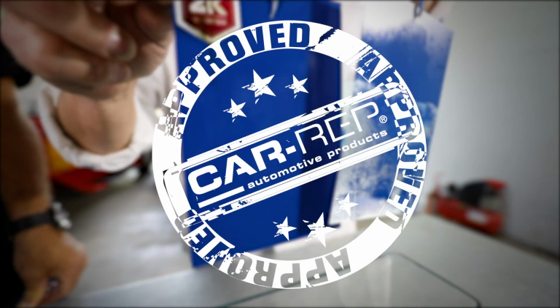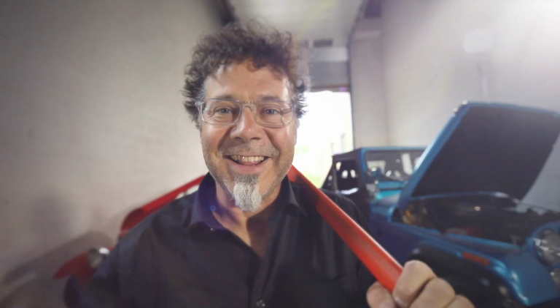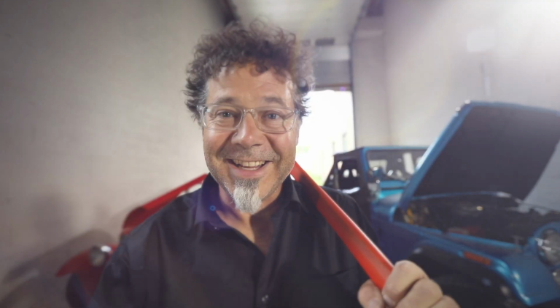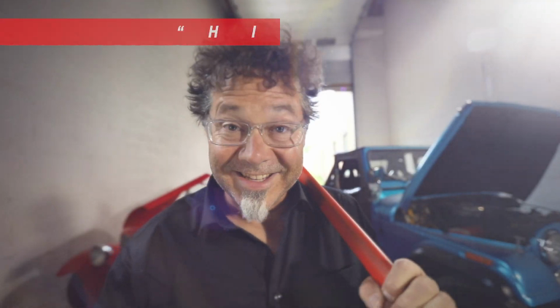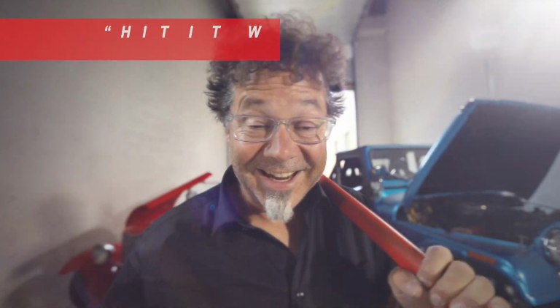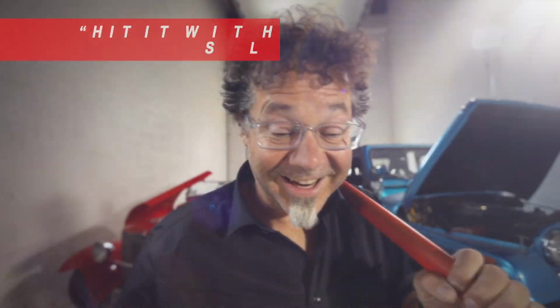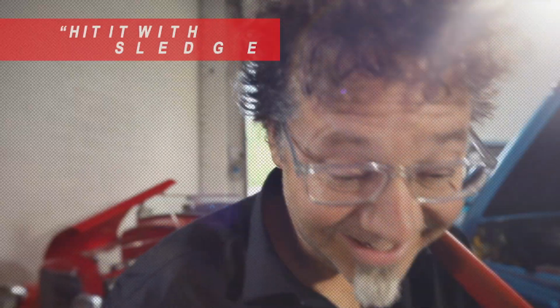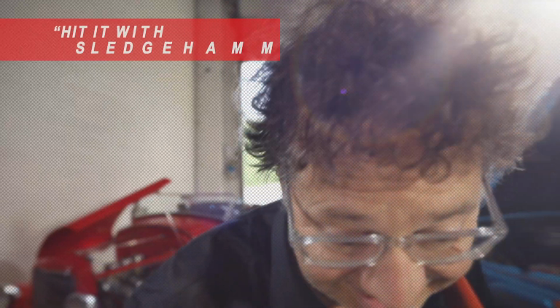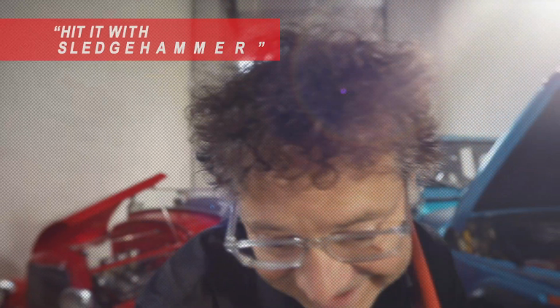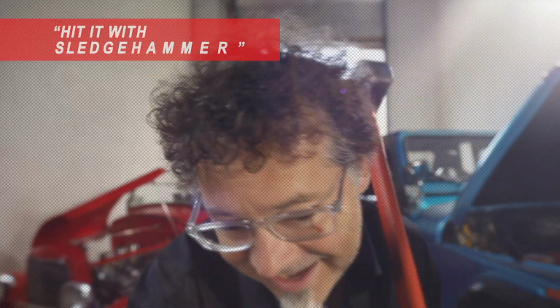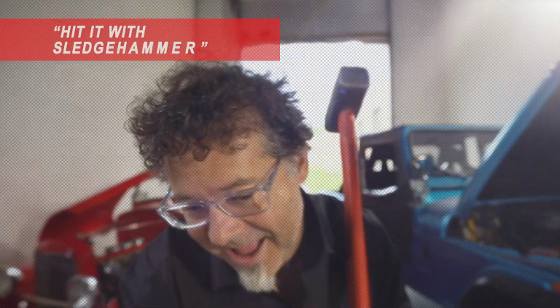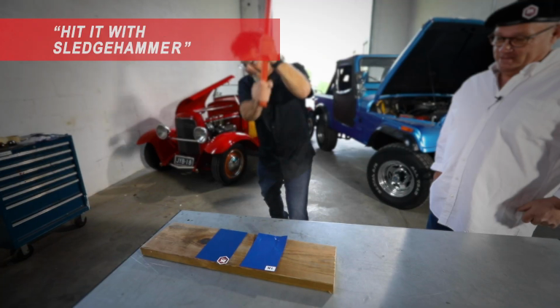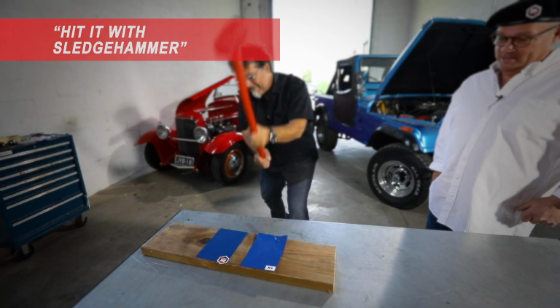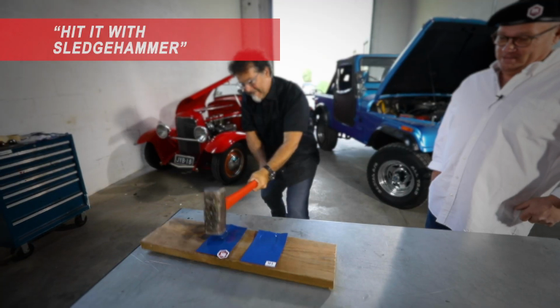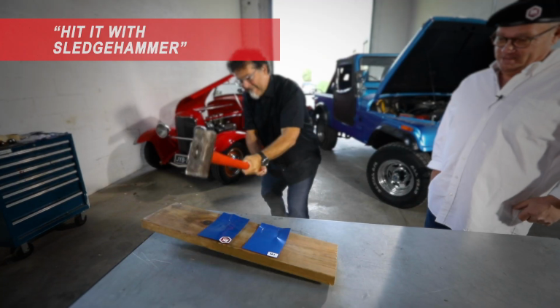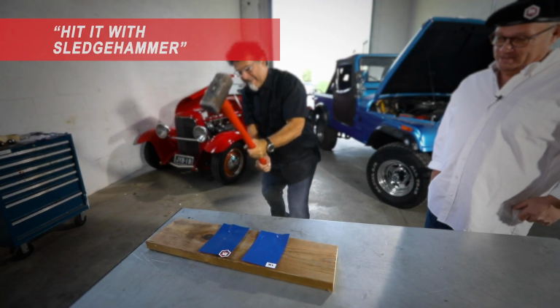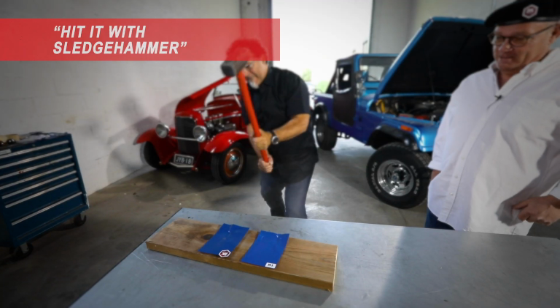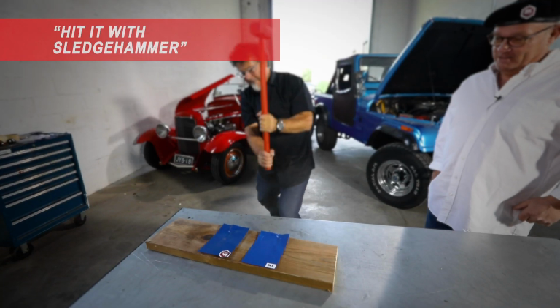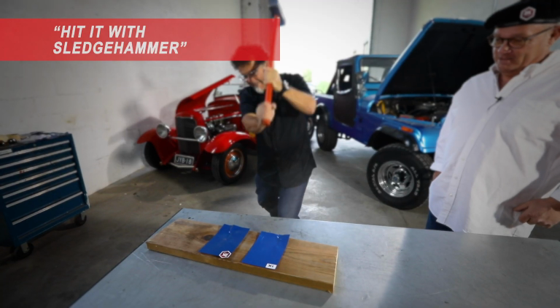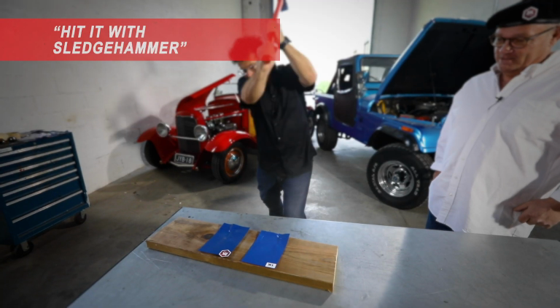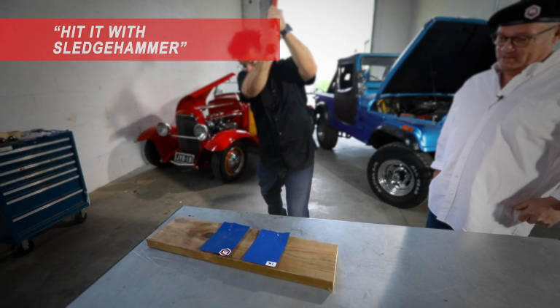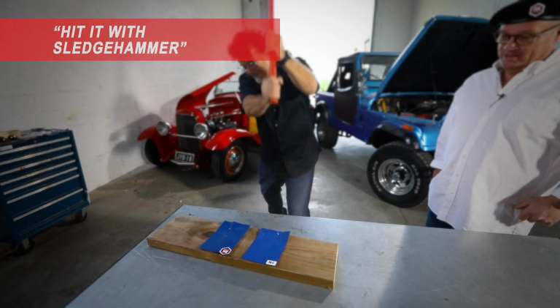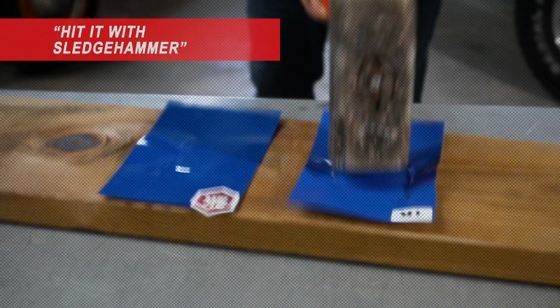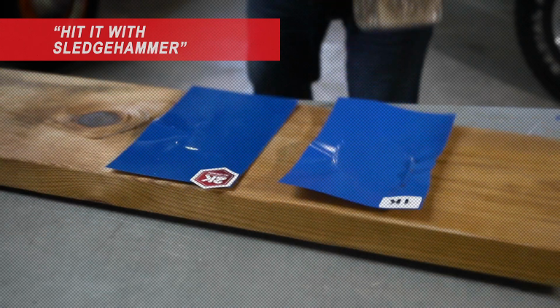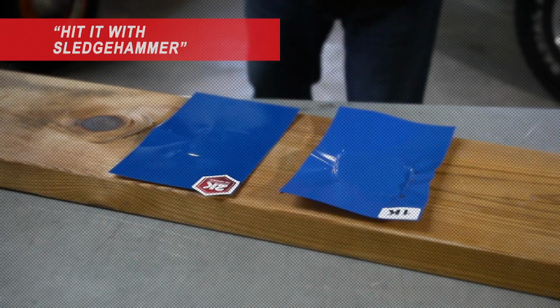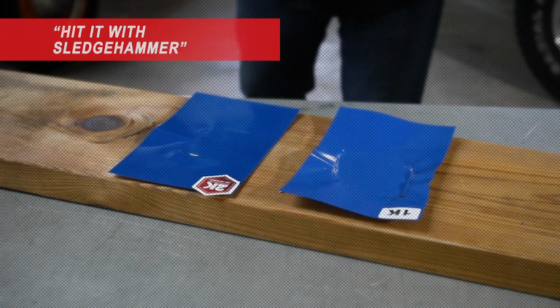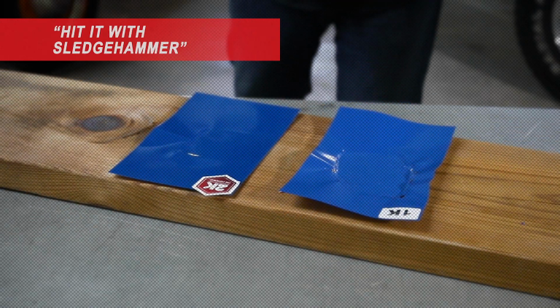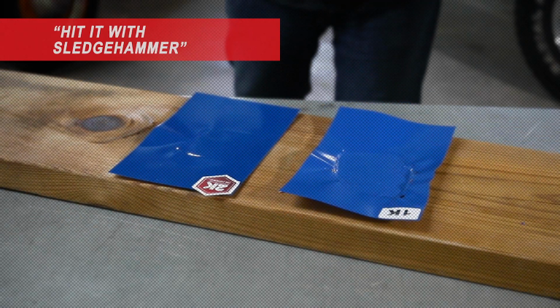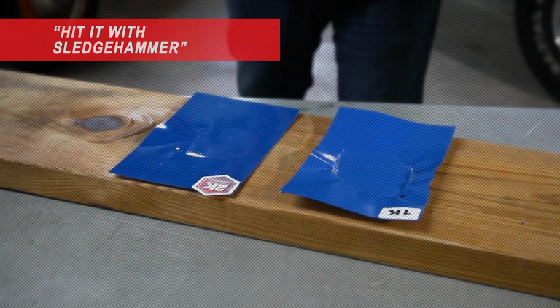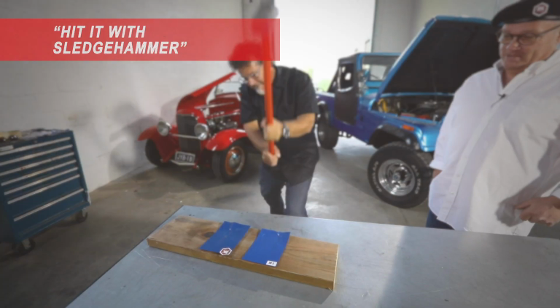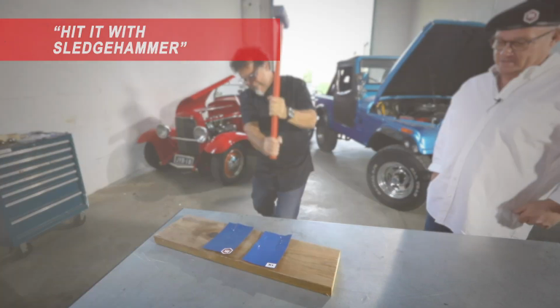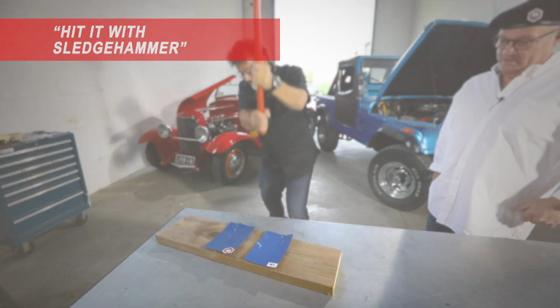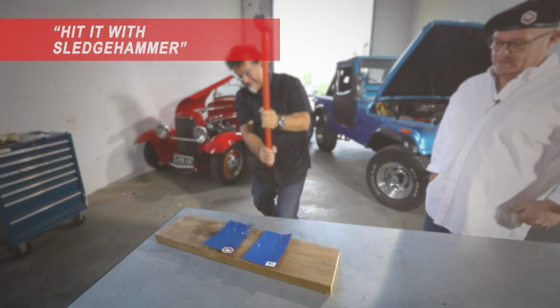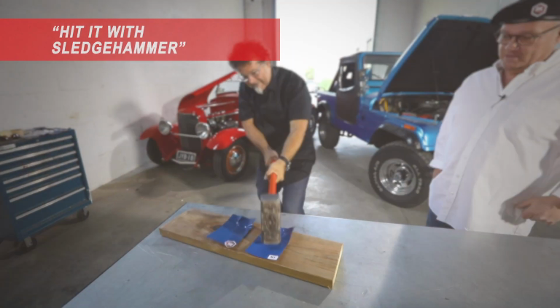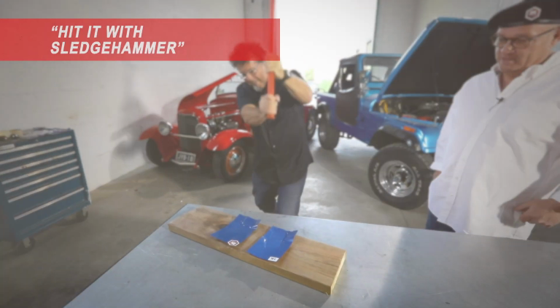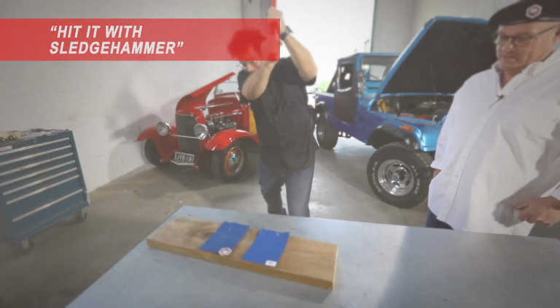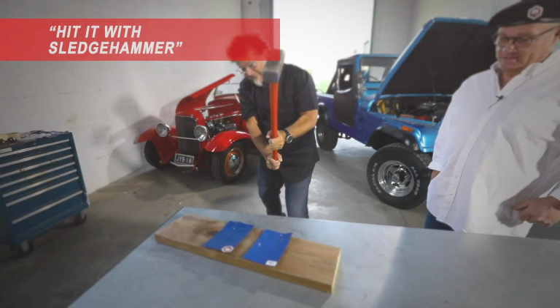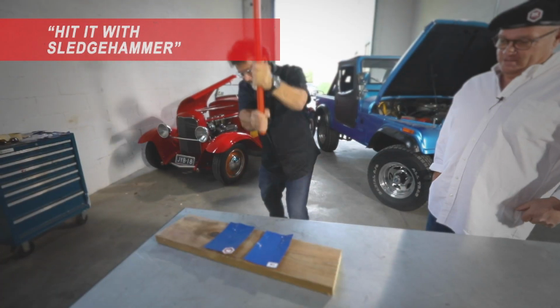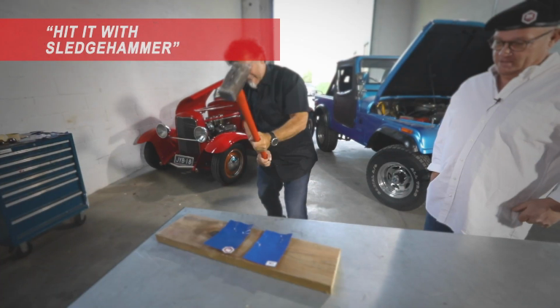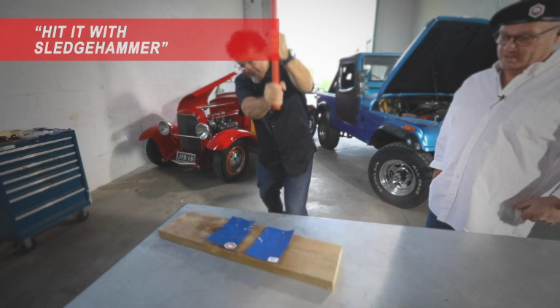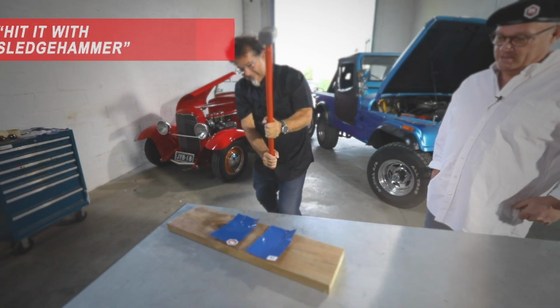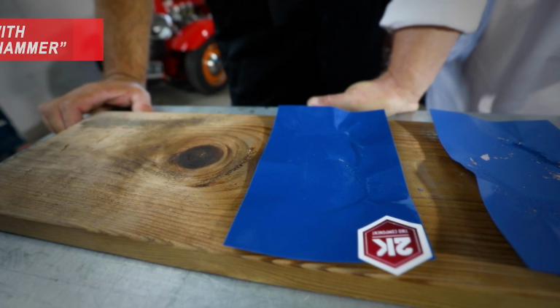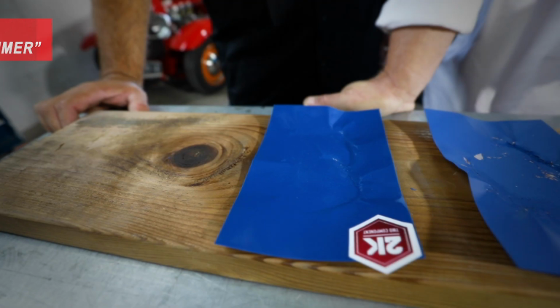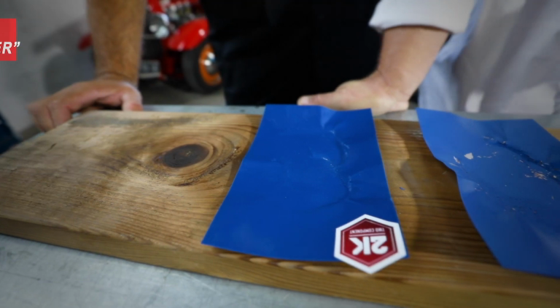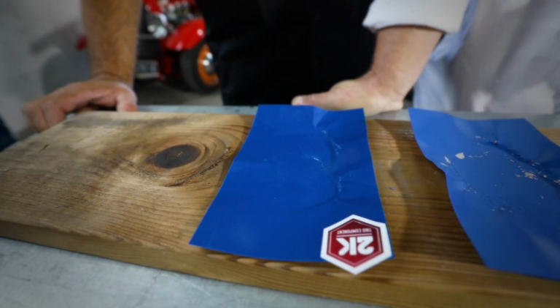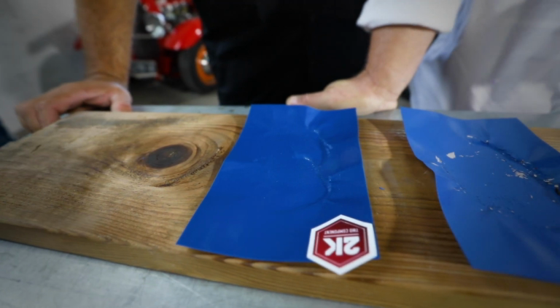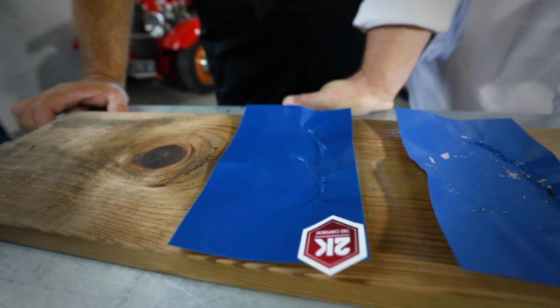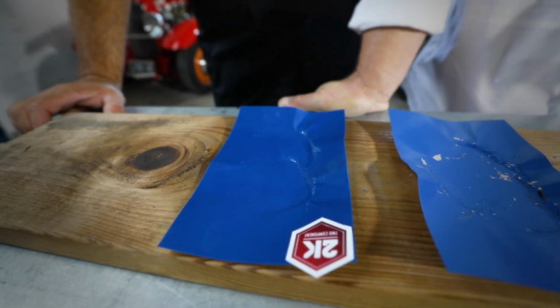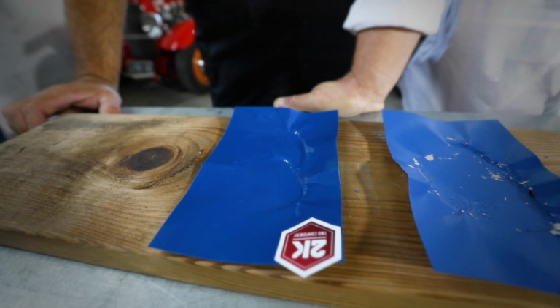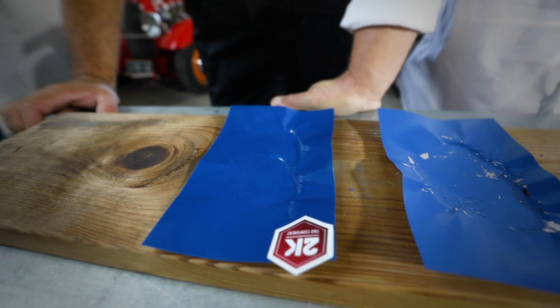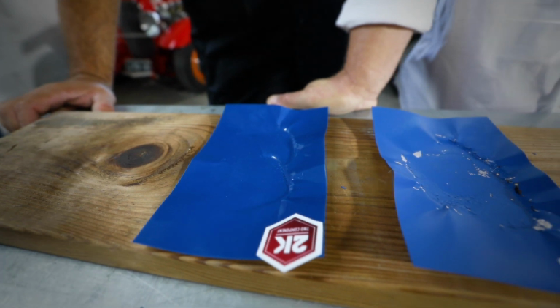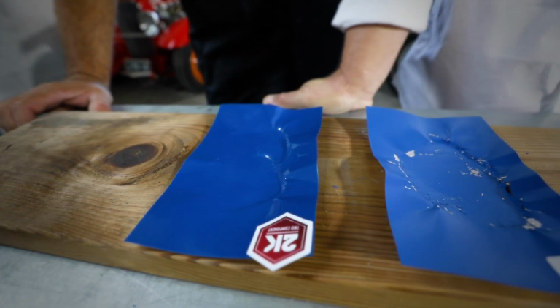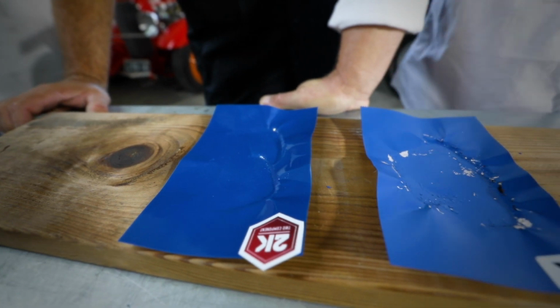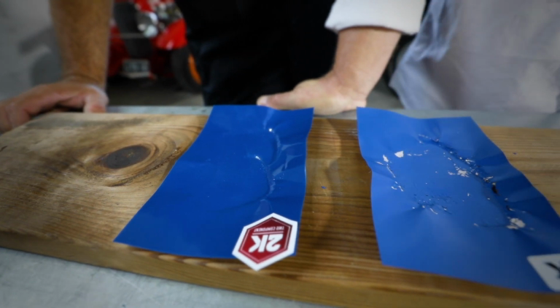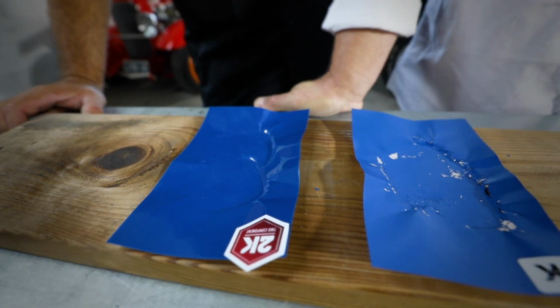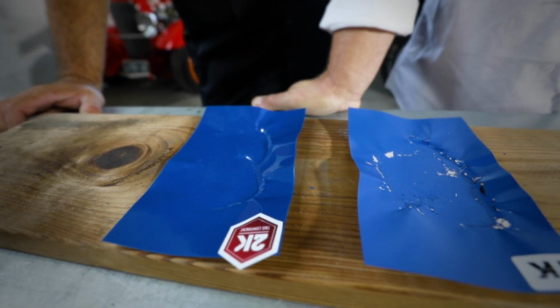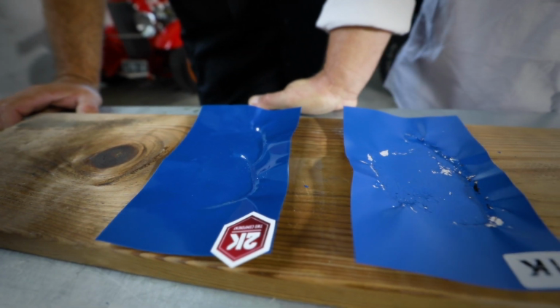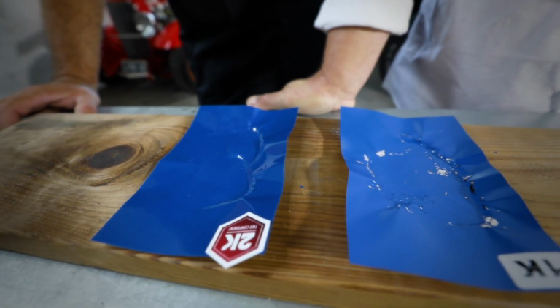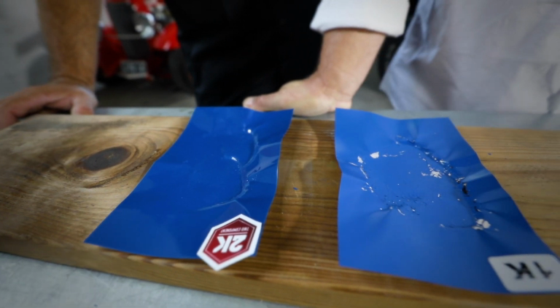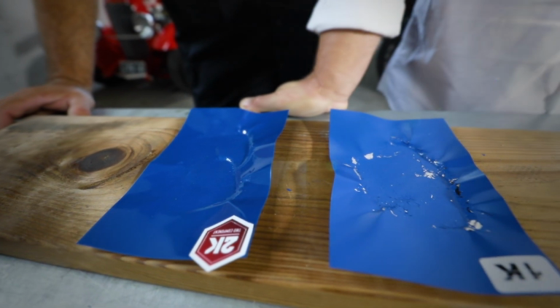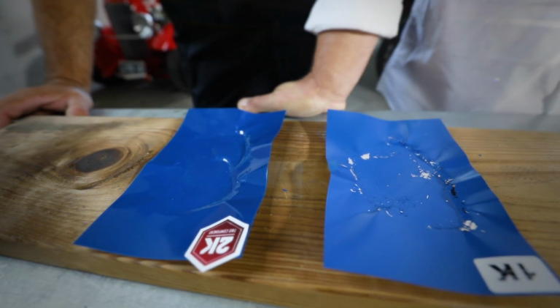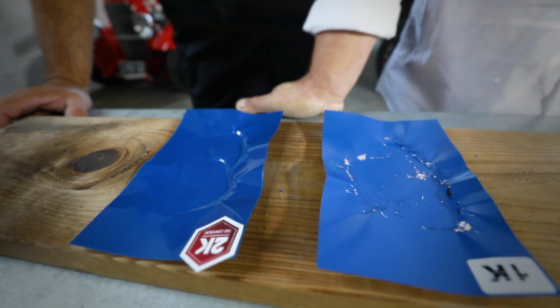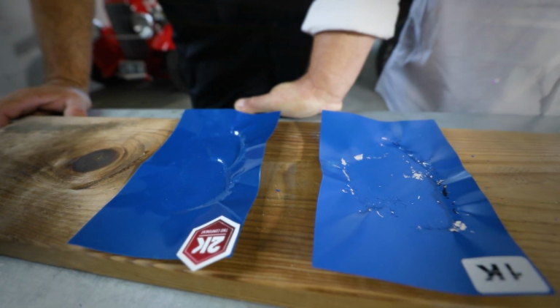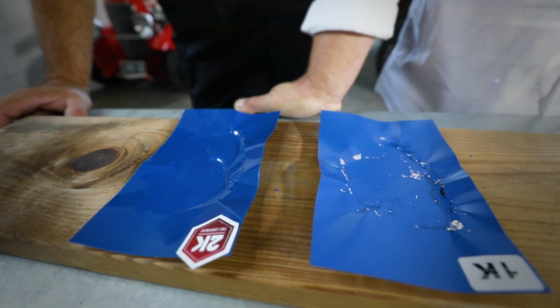Let's hit it. And I must say, 2K is still on.